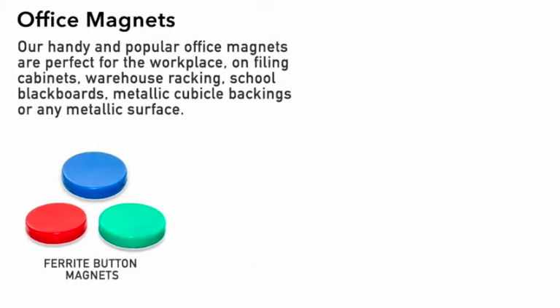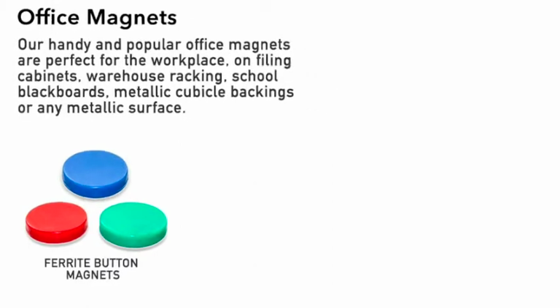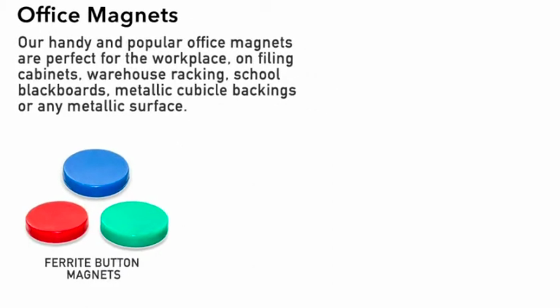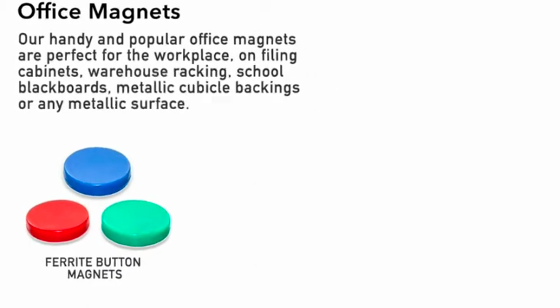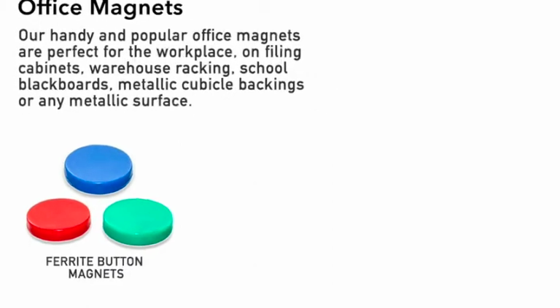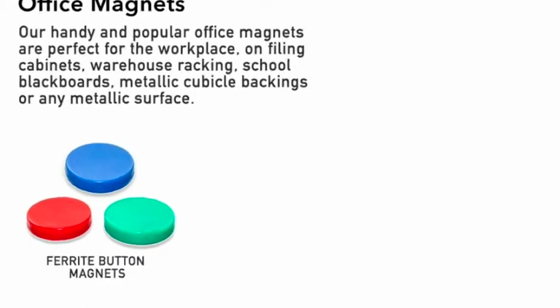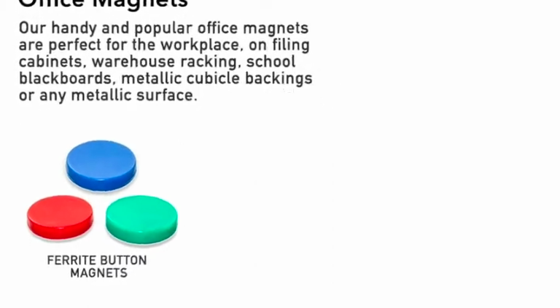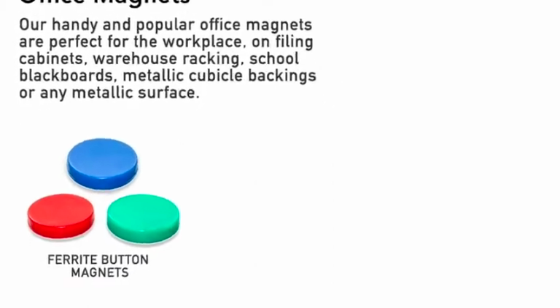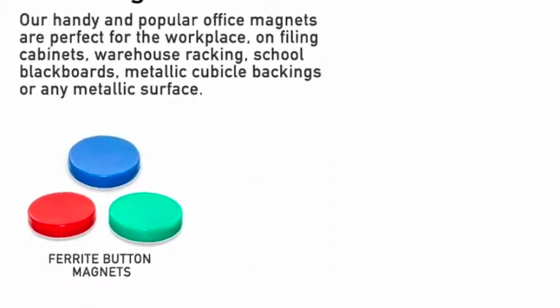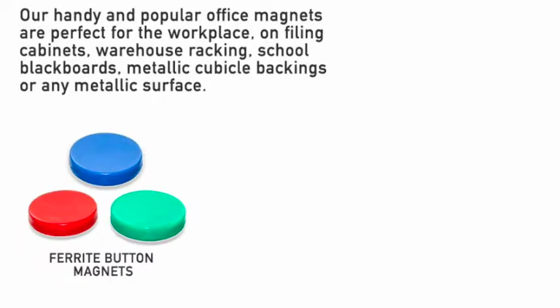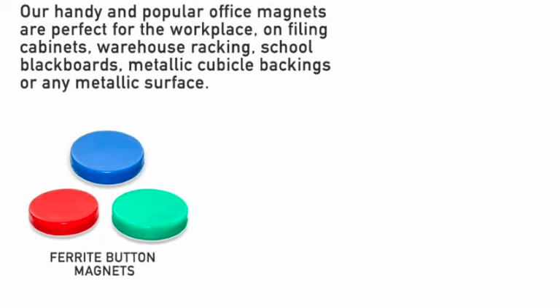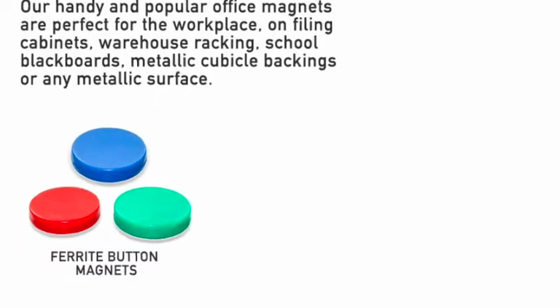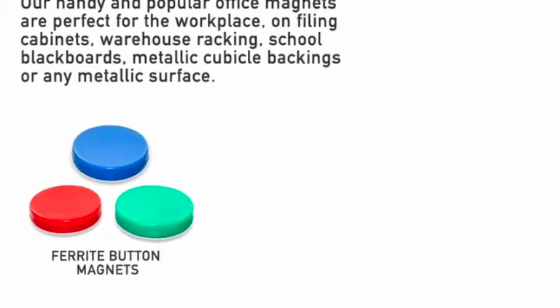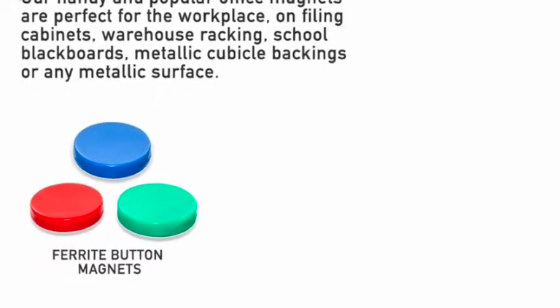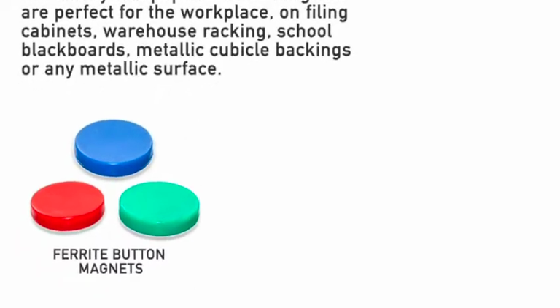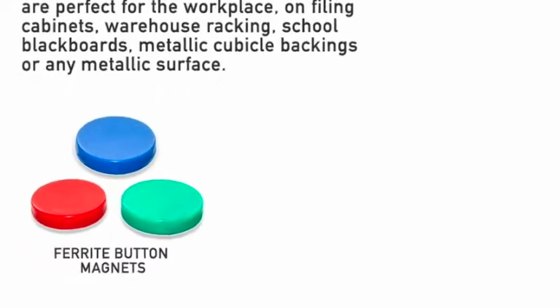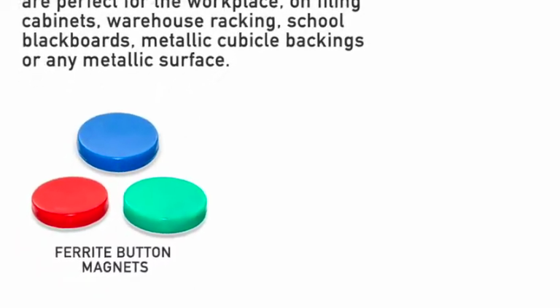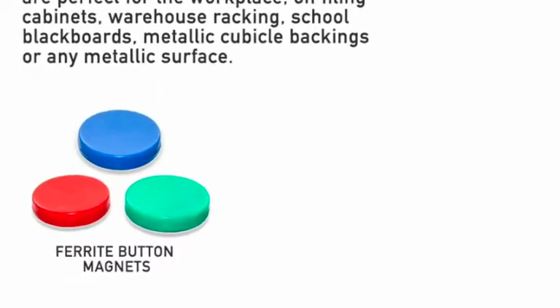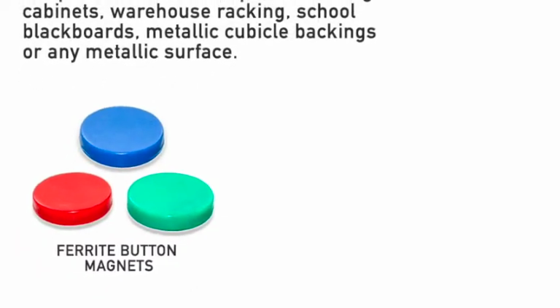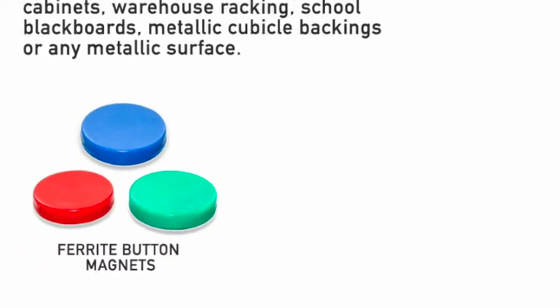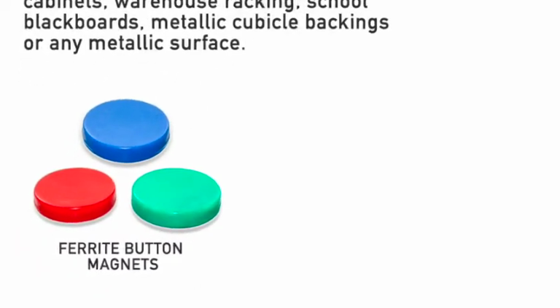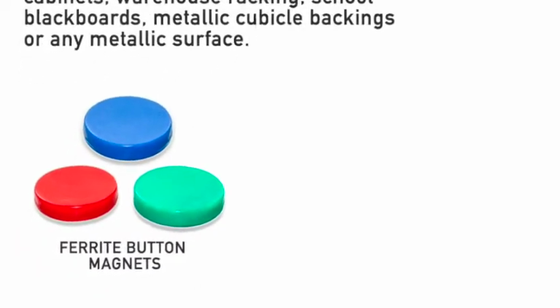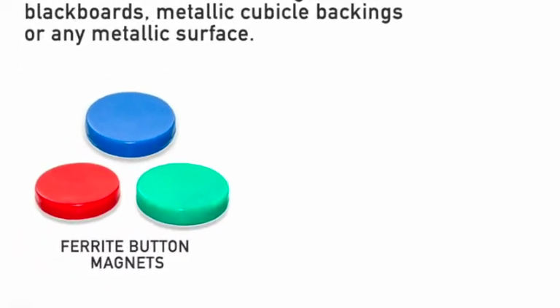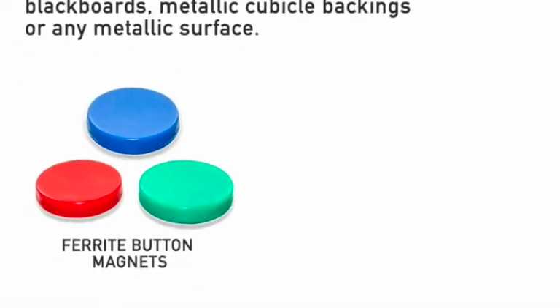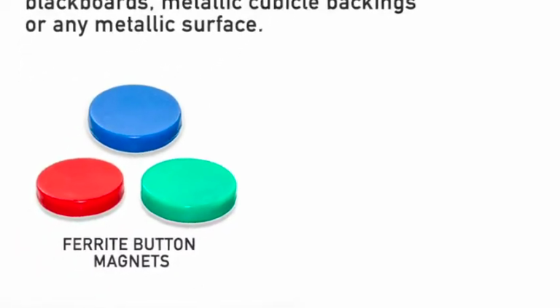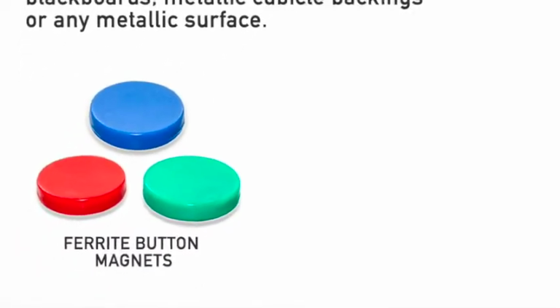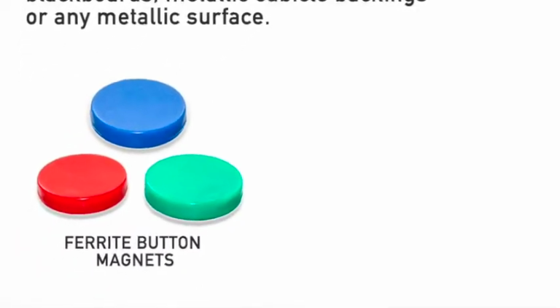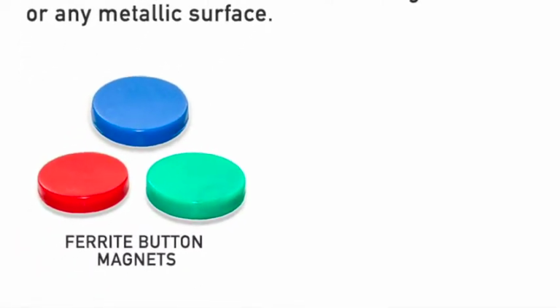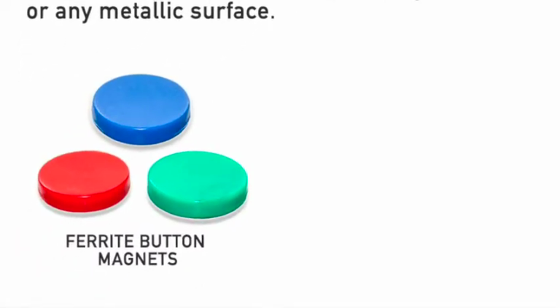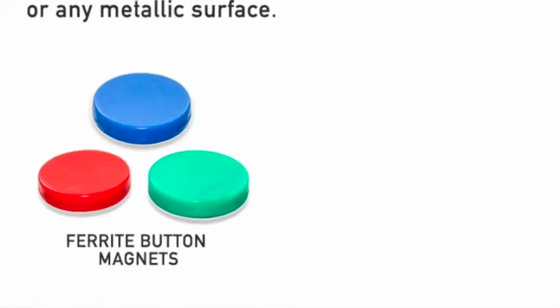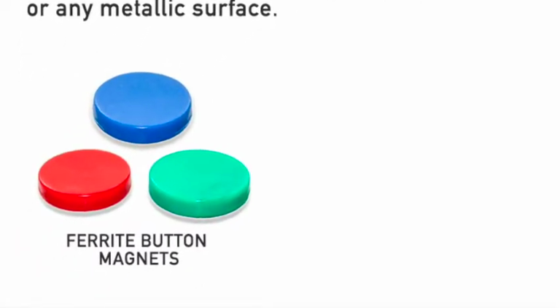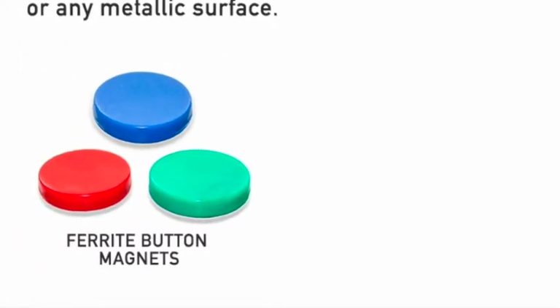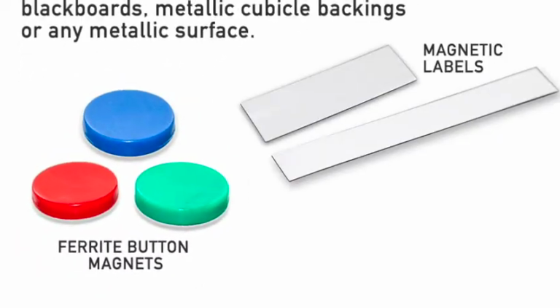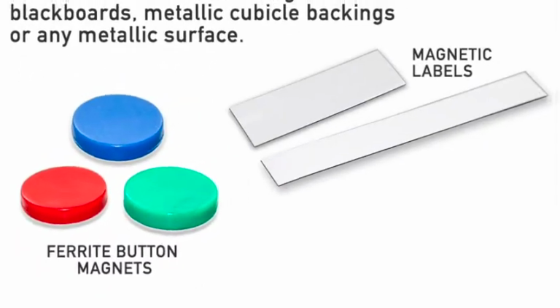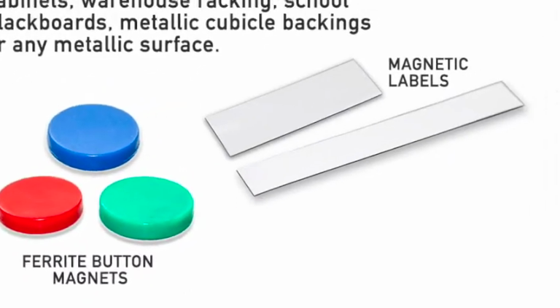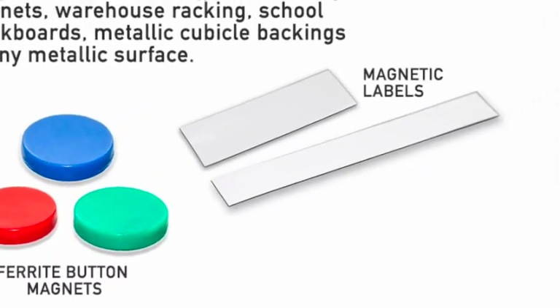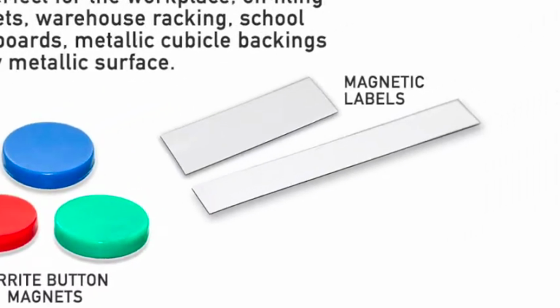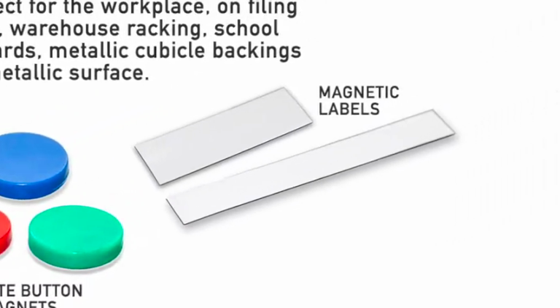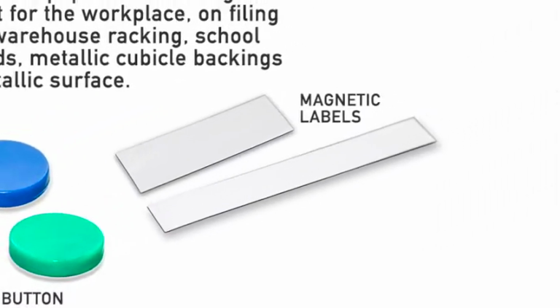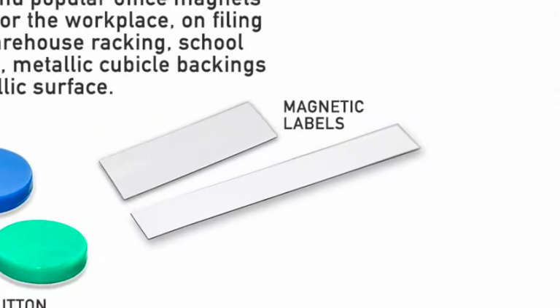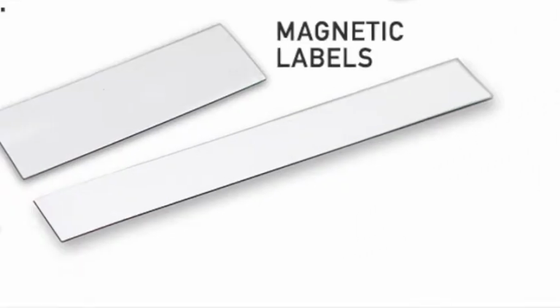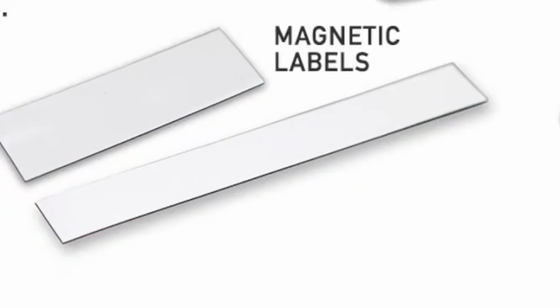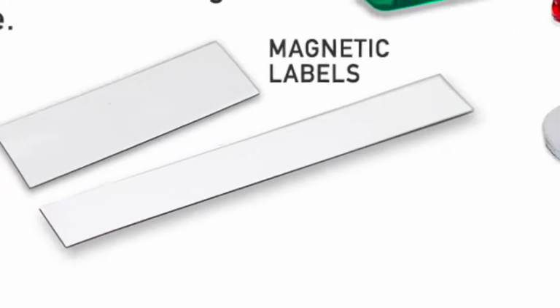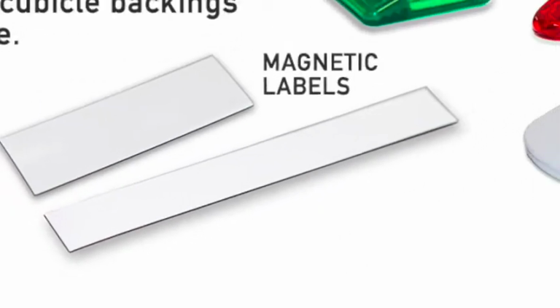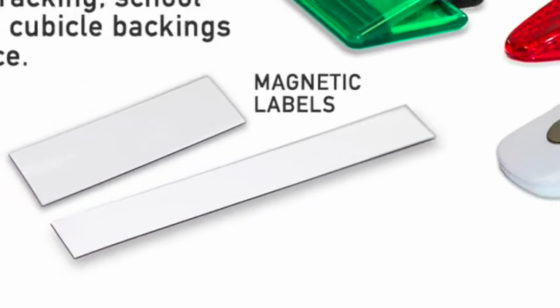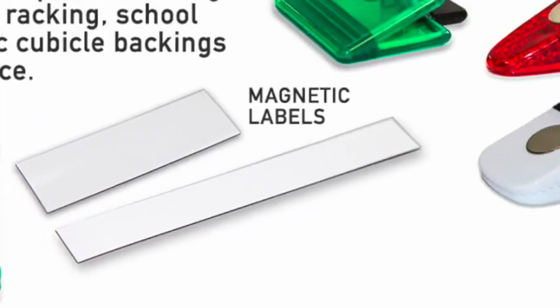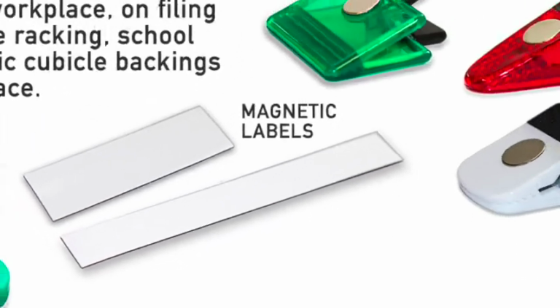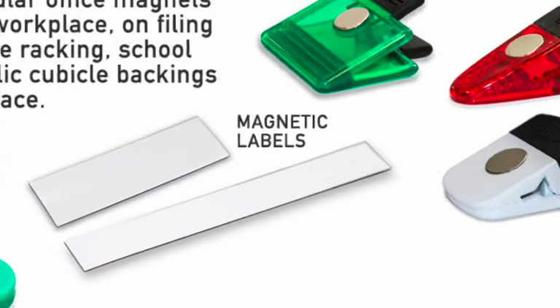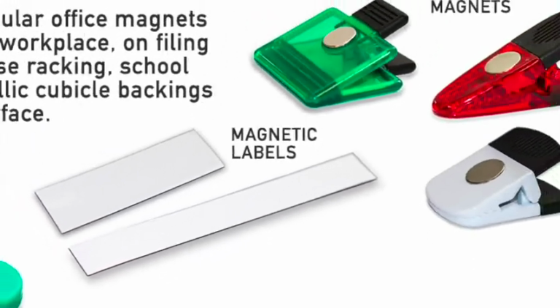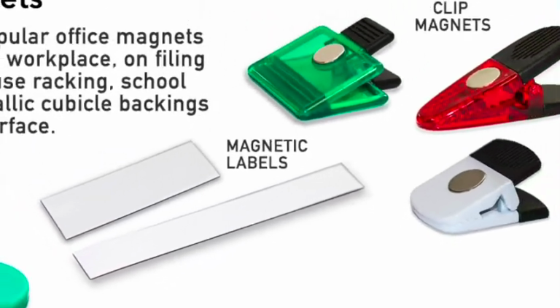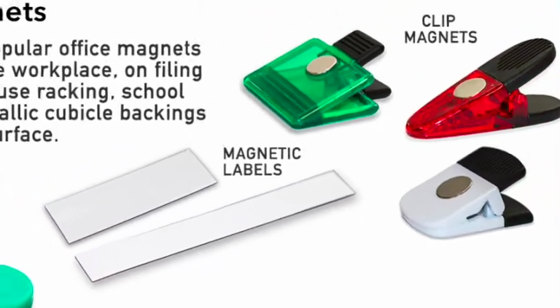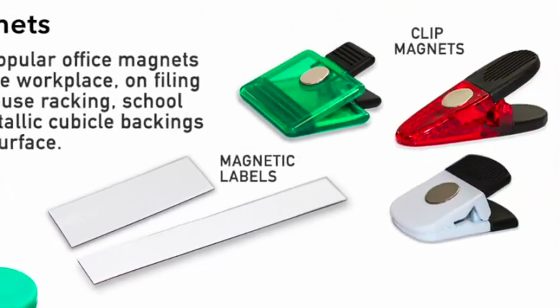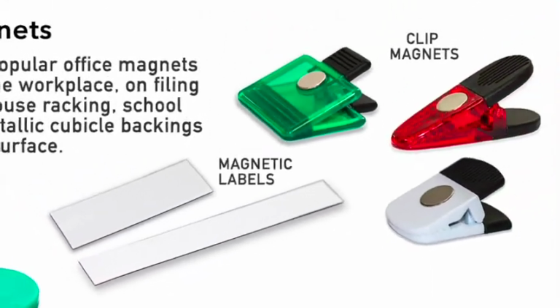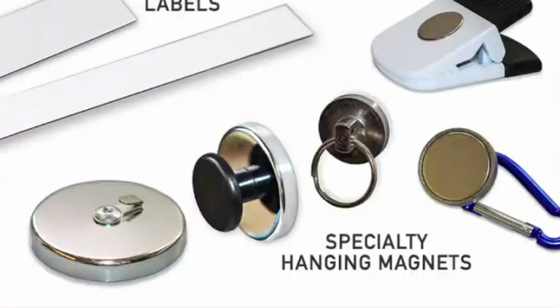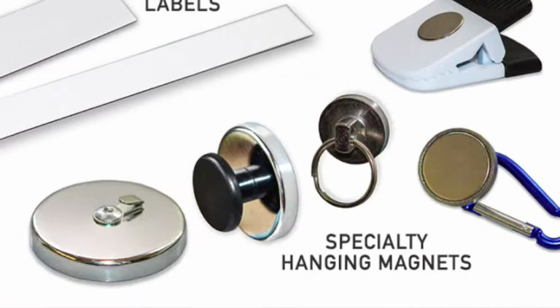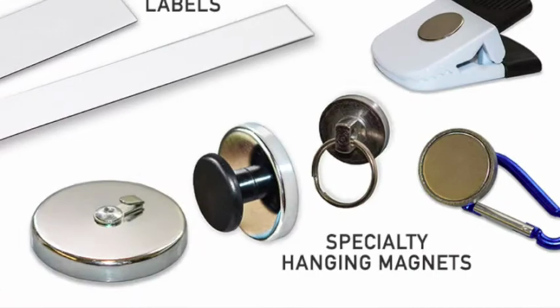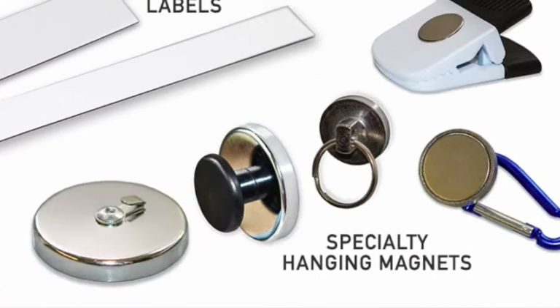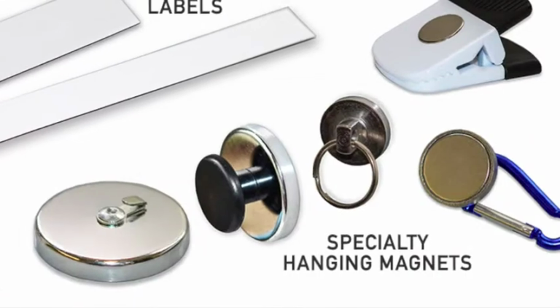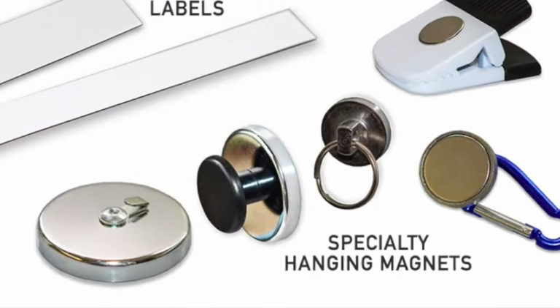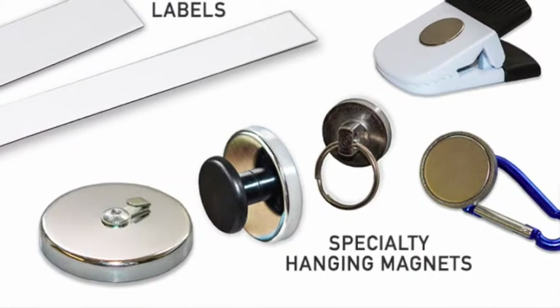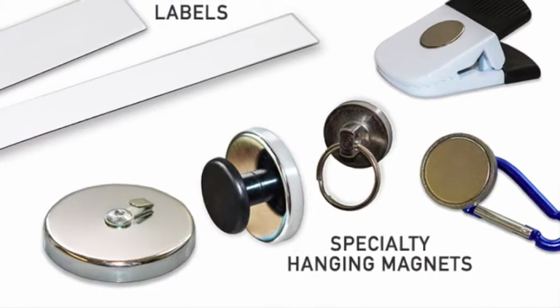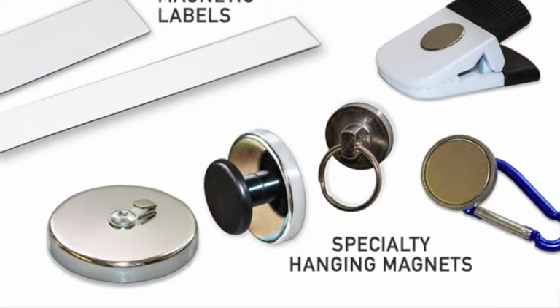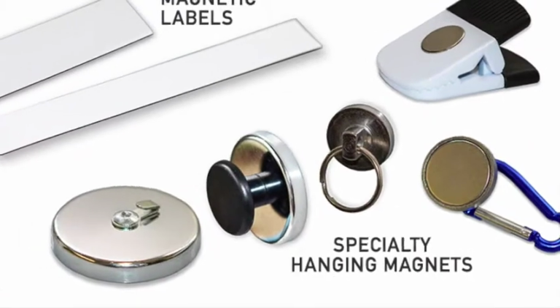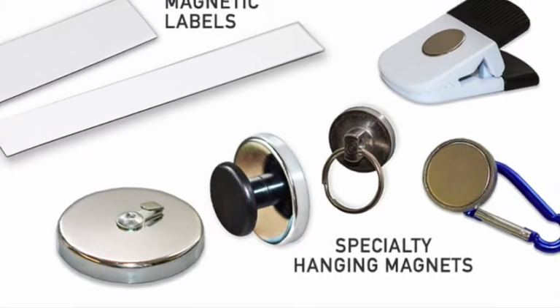Our versatile product range includes colored ferret magnets, magnetic labels, clip magnets, and specialty suspending magnets.